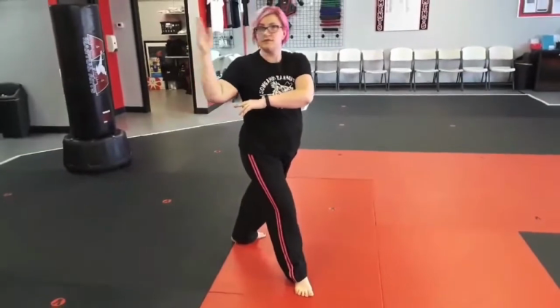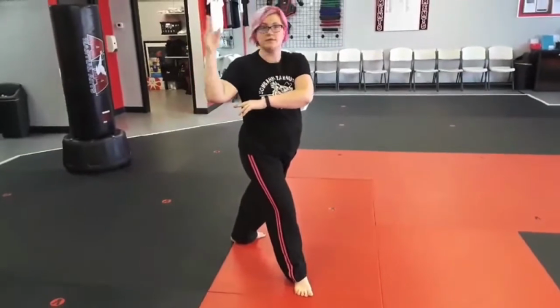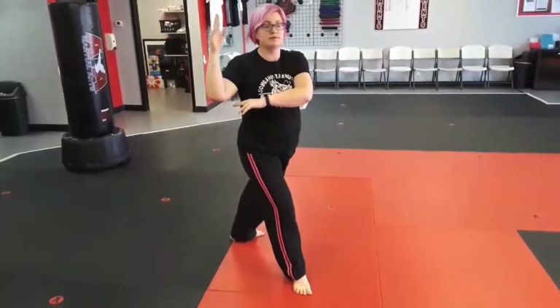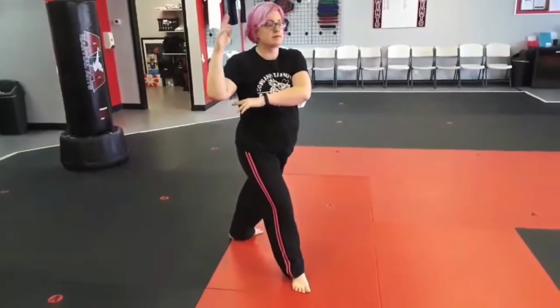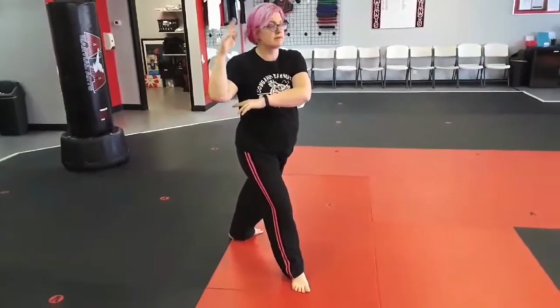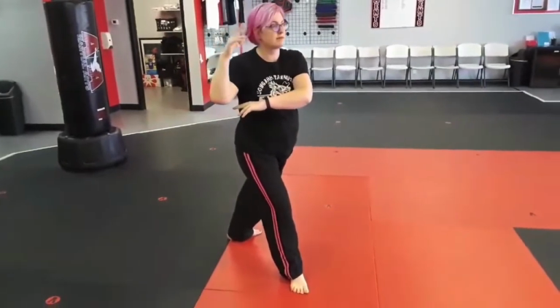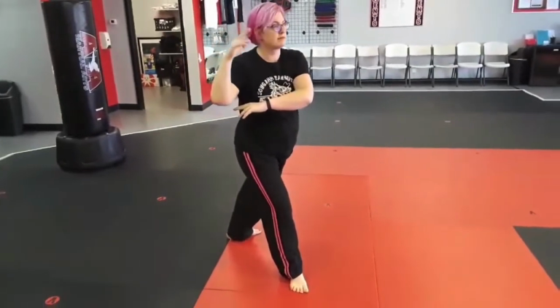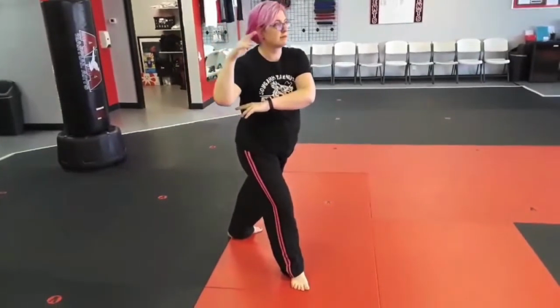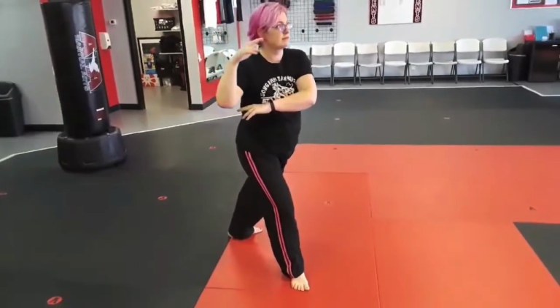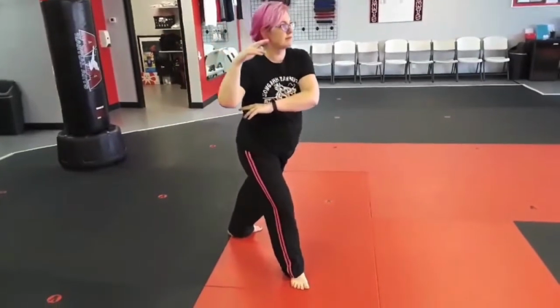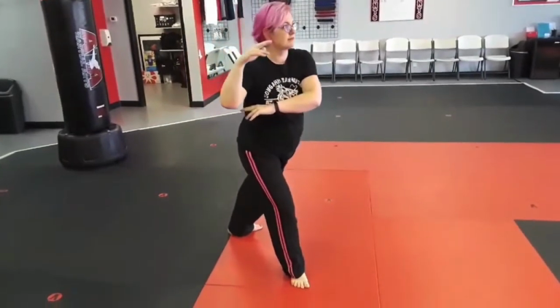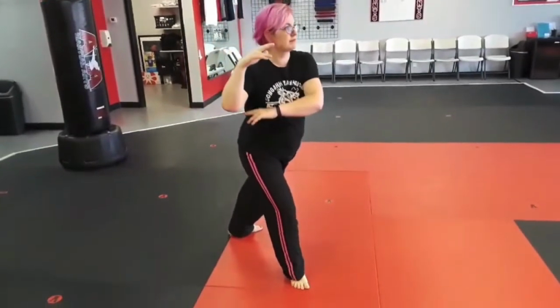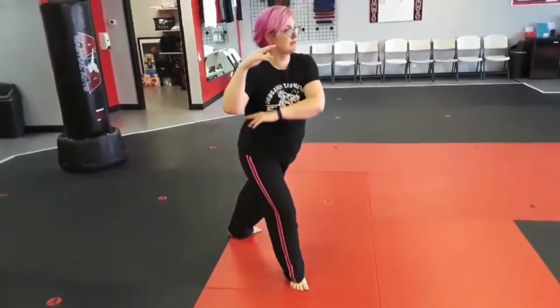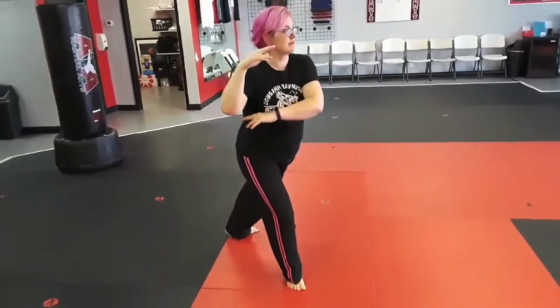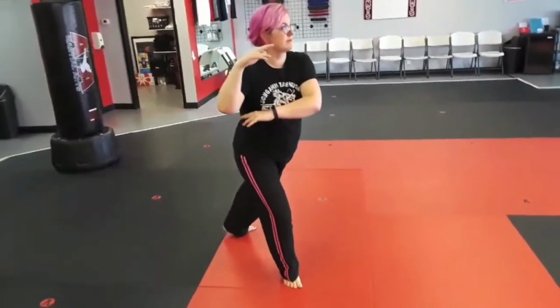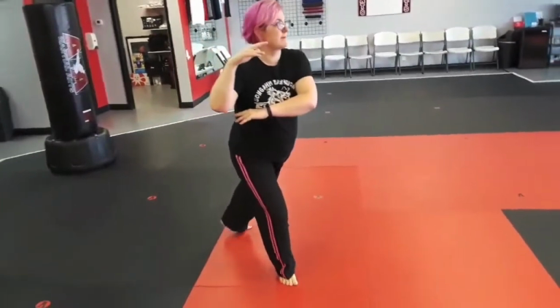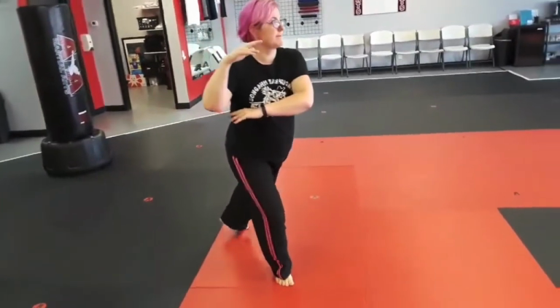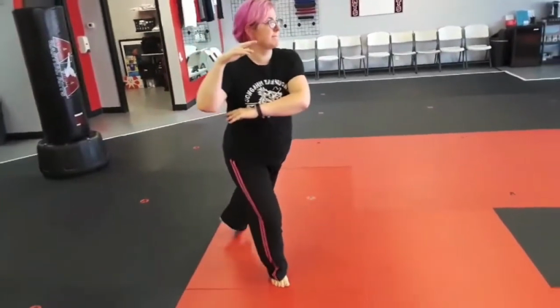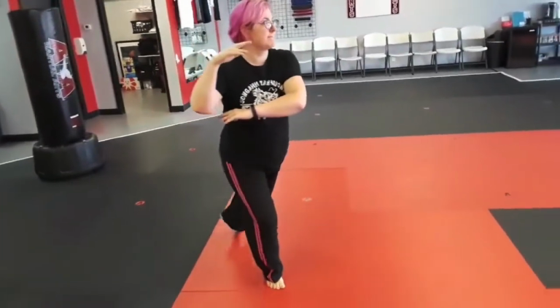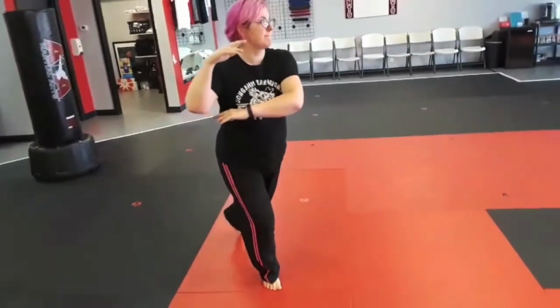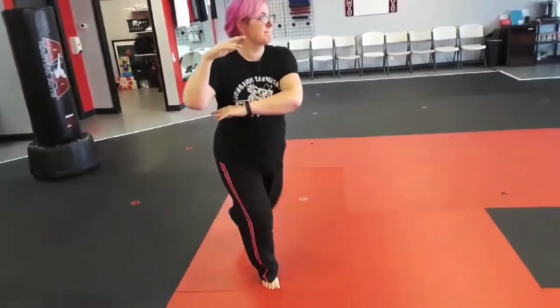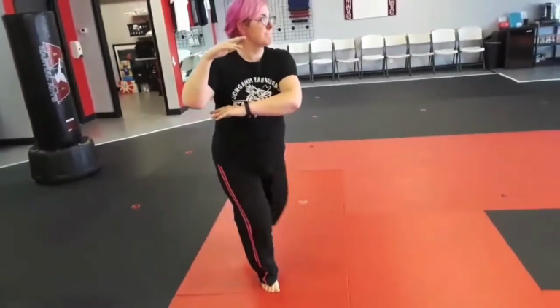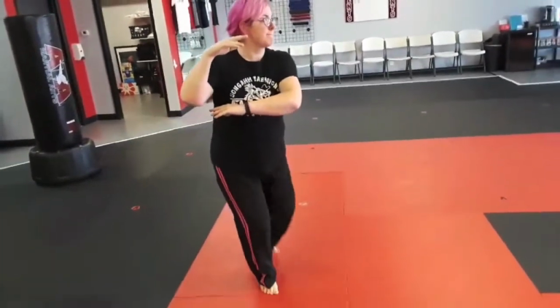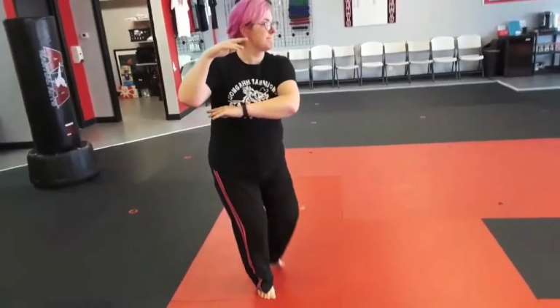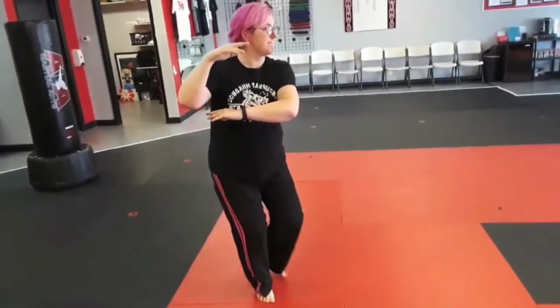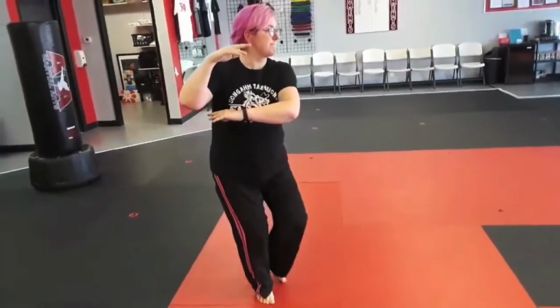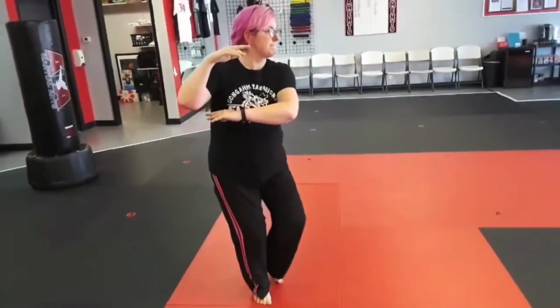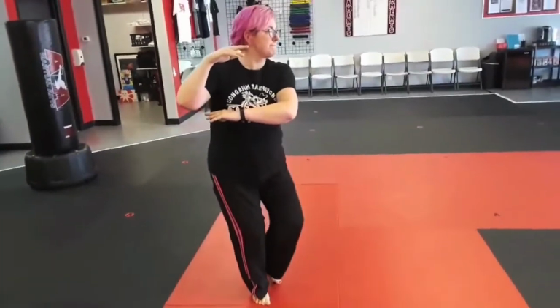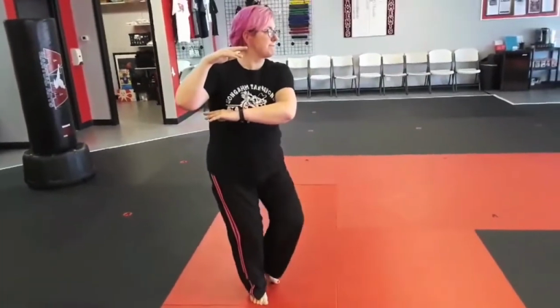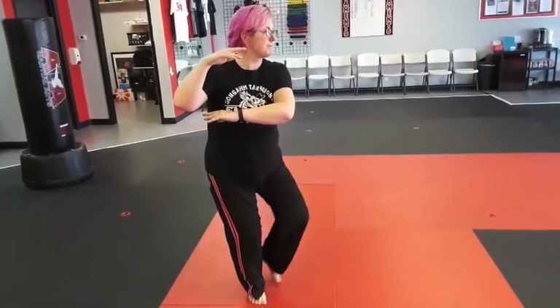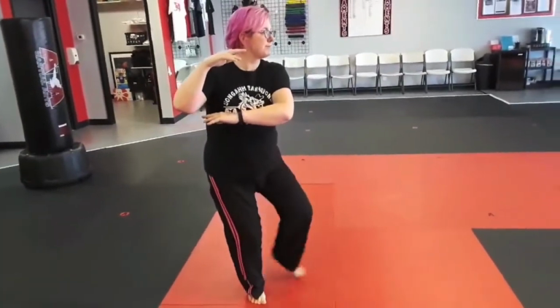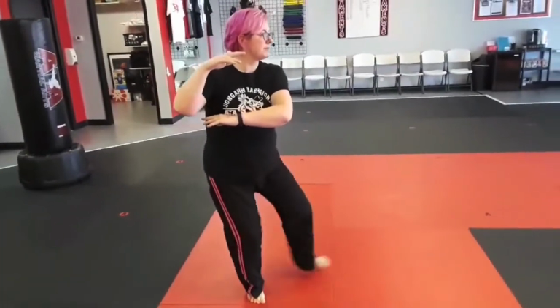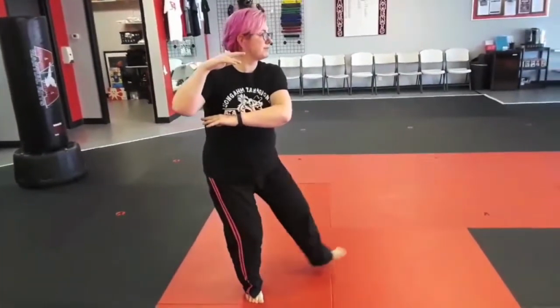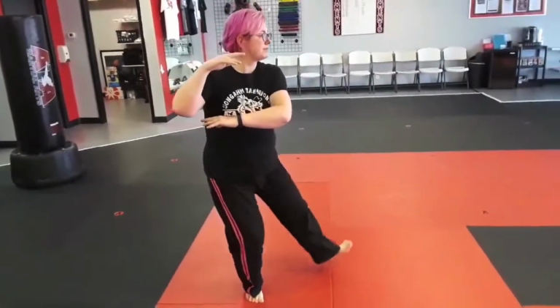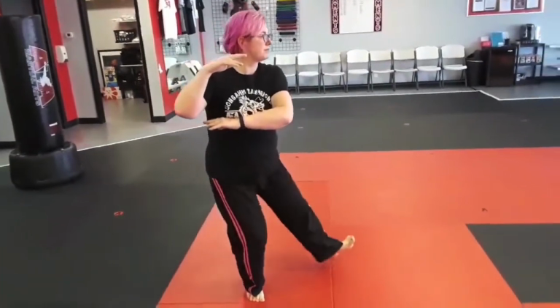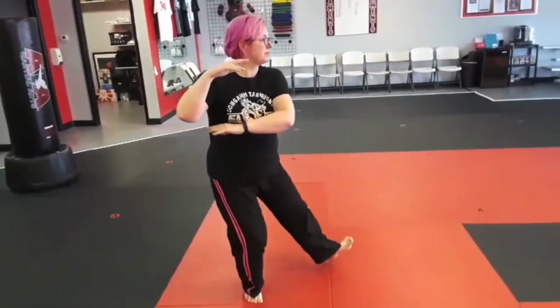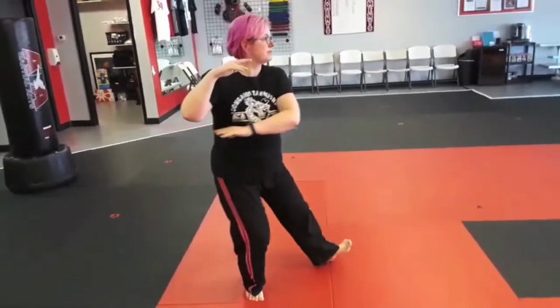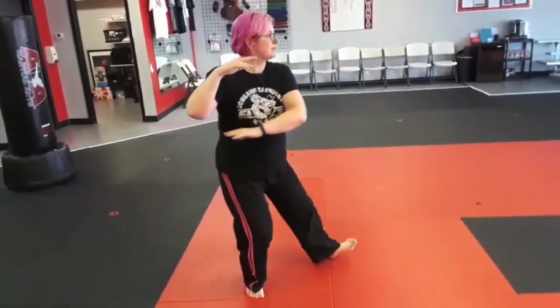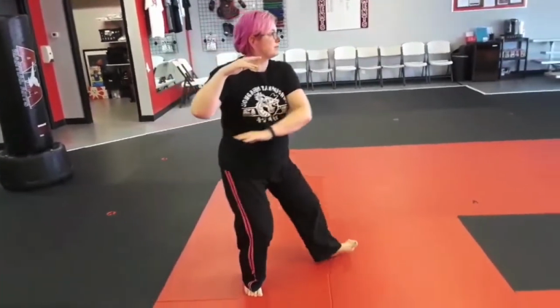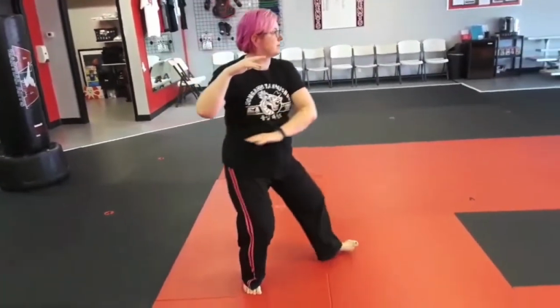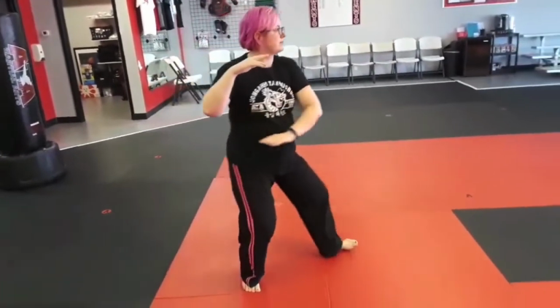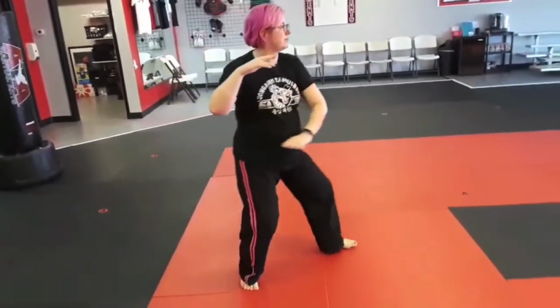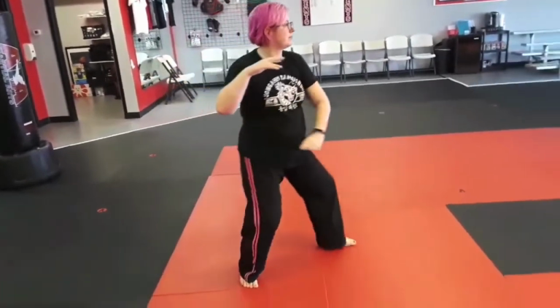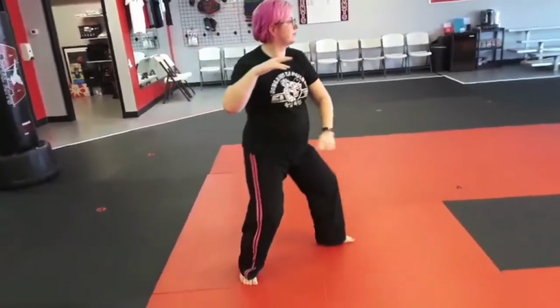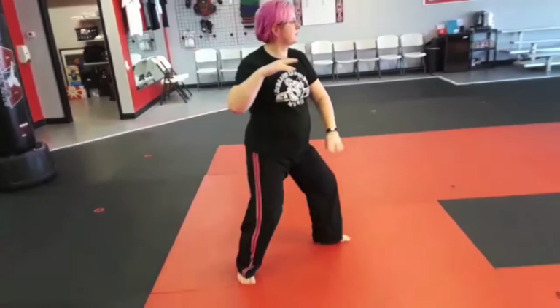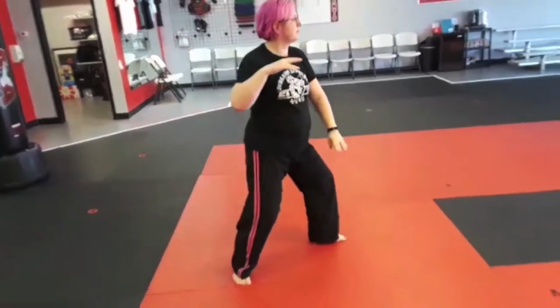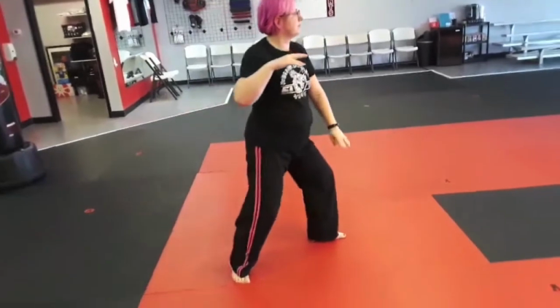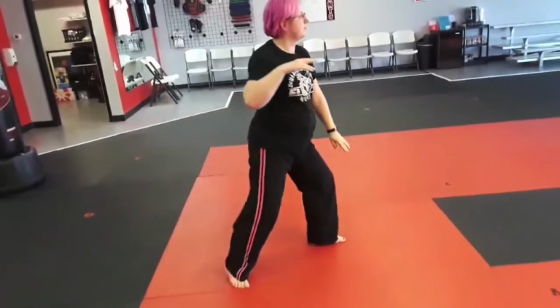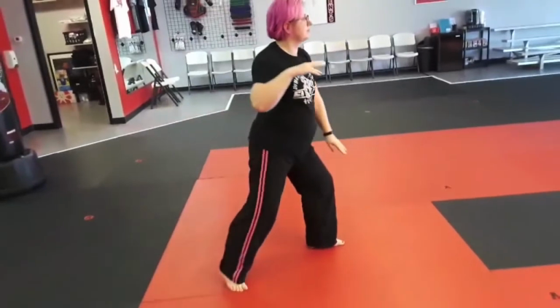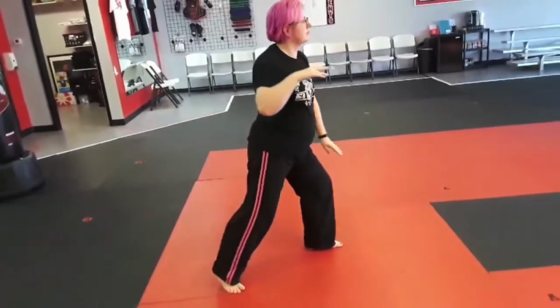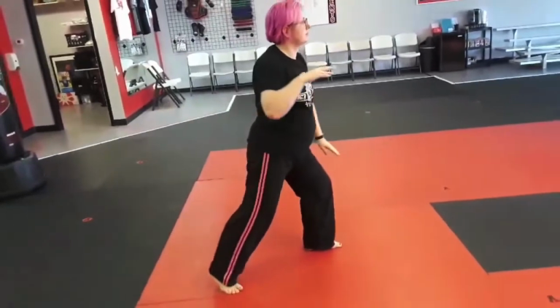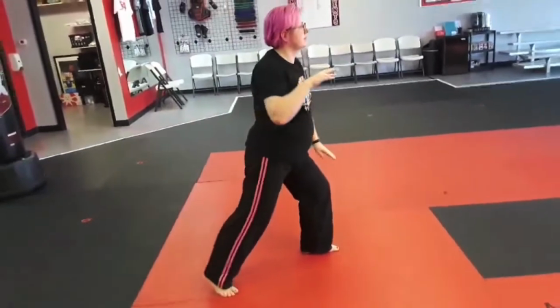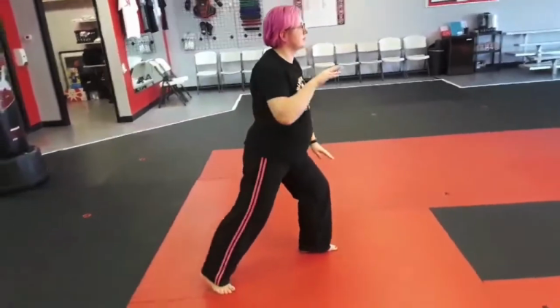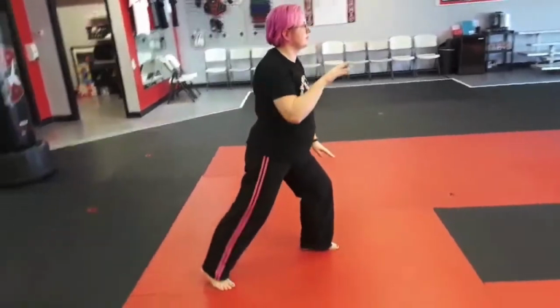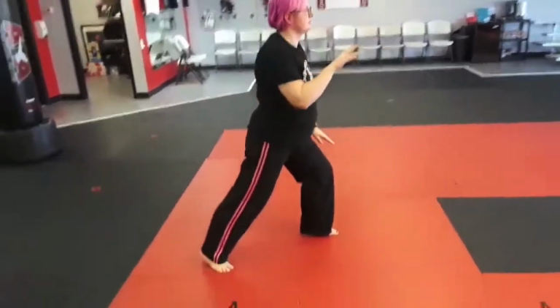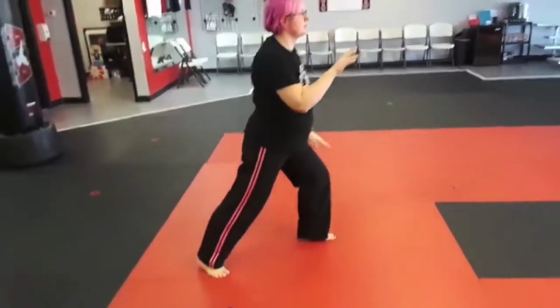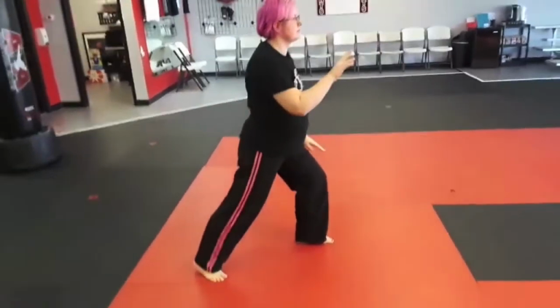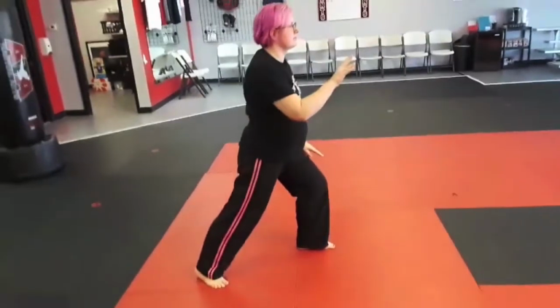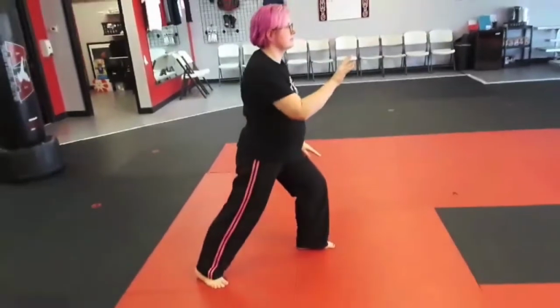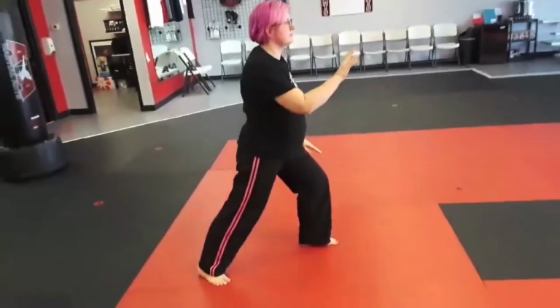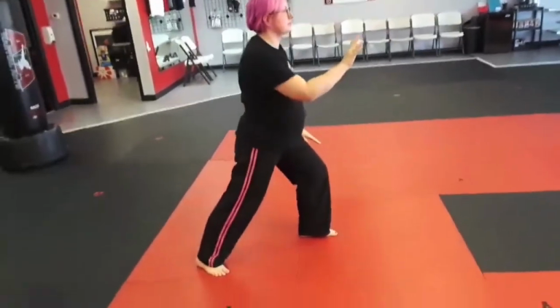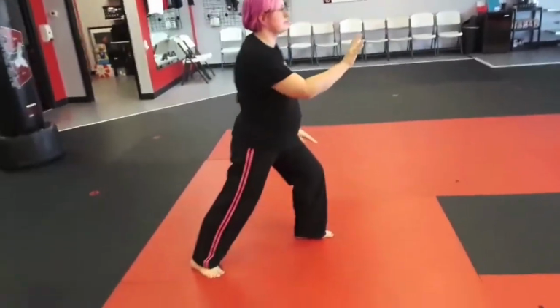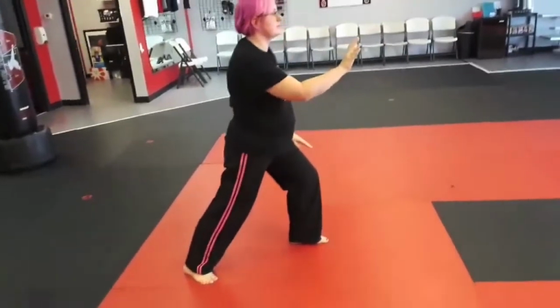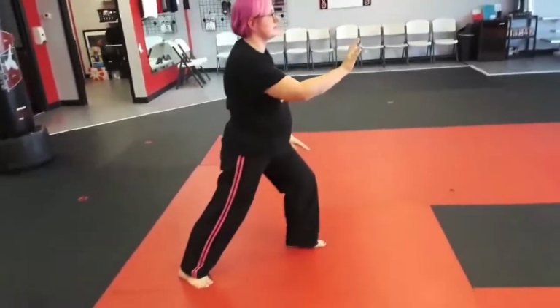This is the Level 1 Tai Chi Form, Segment 1, and you can follow along with me. Thank you.